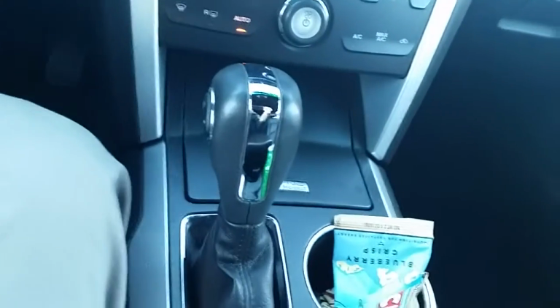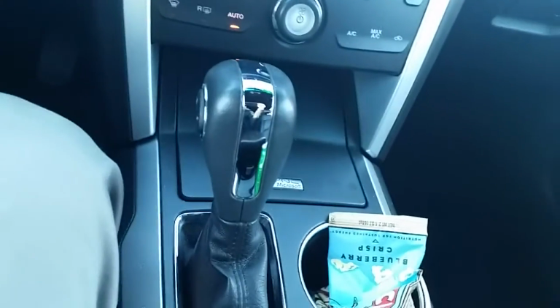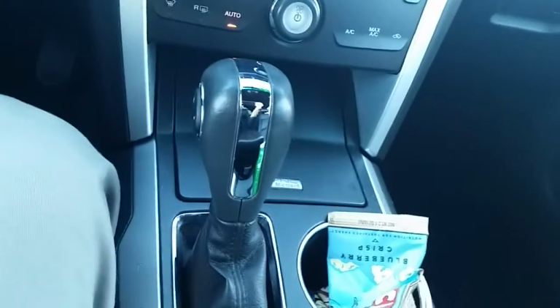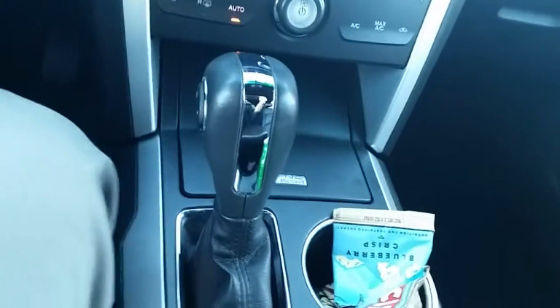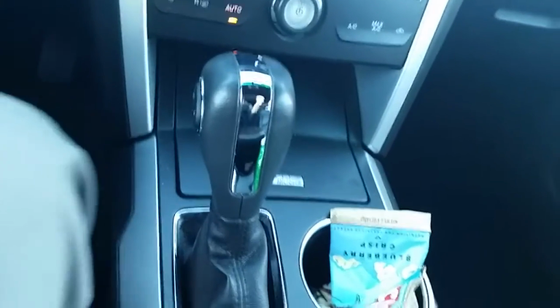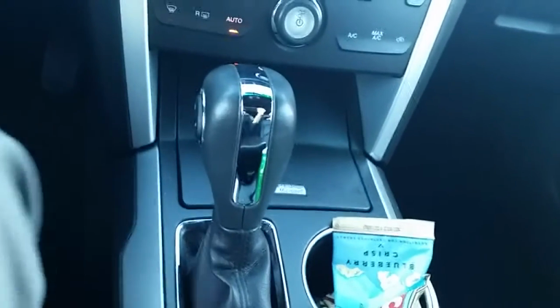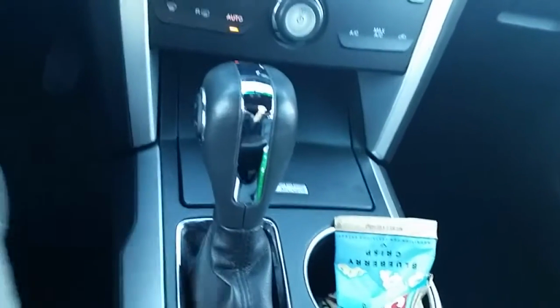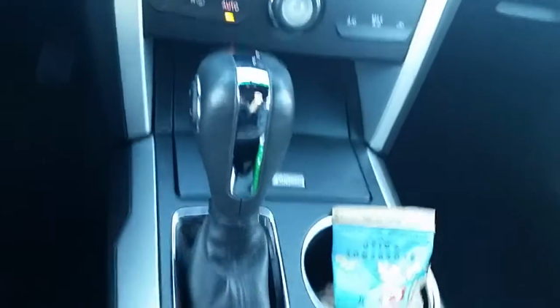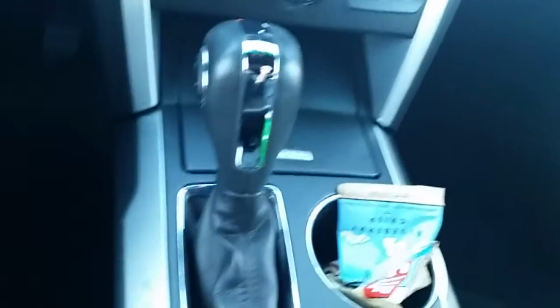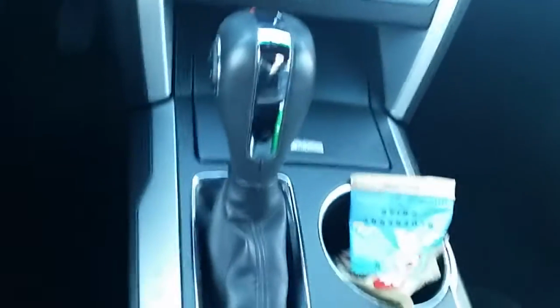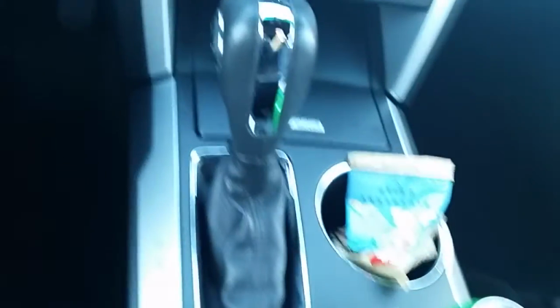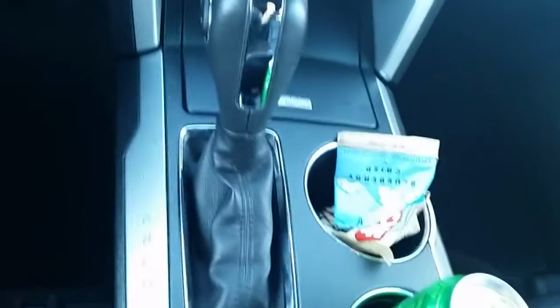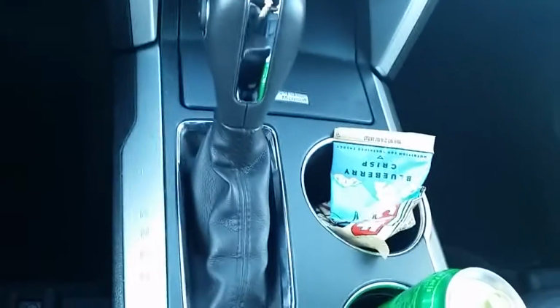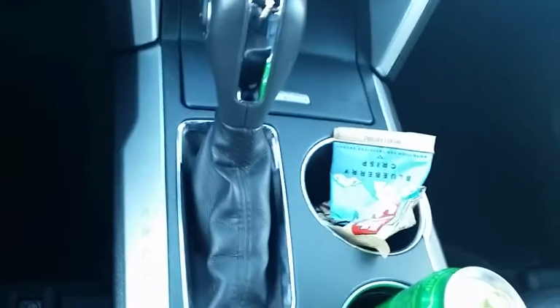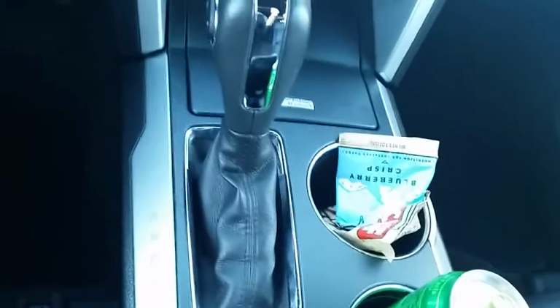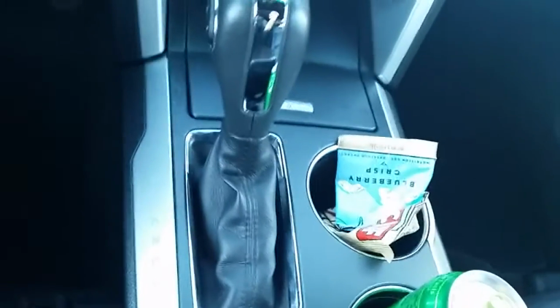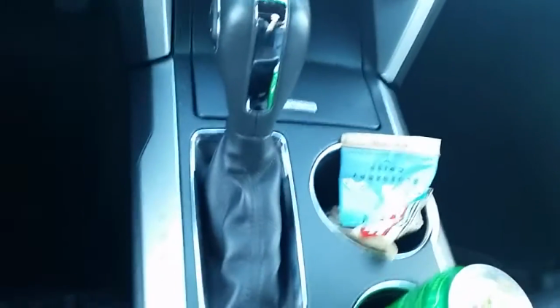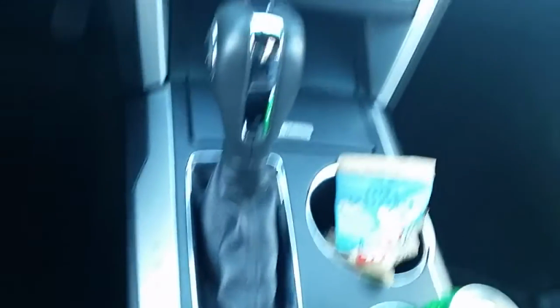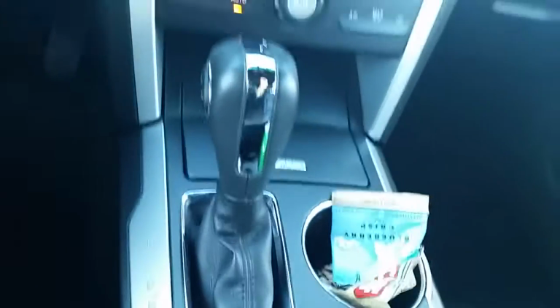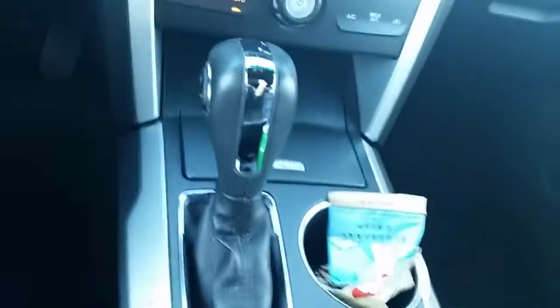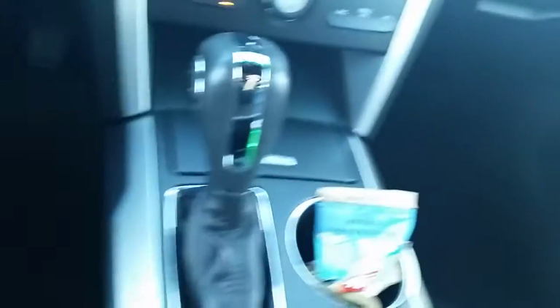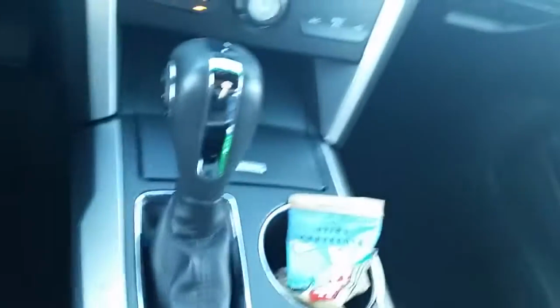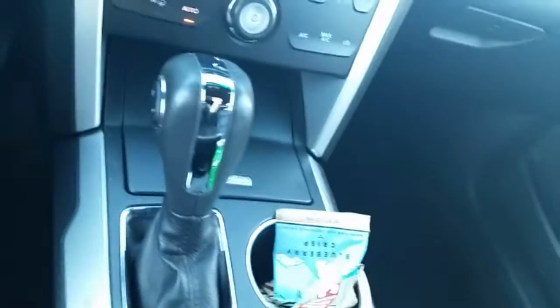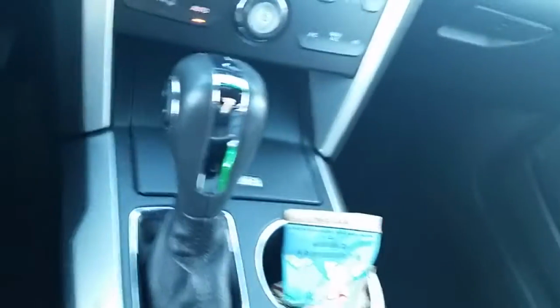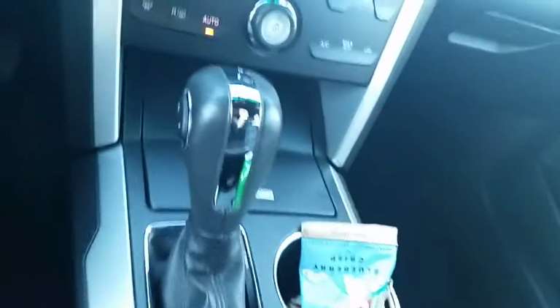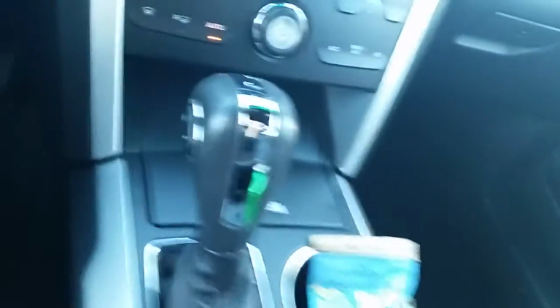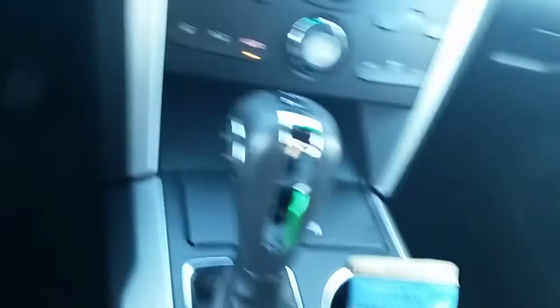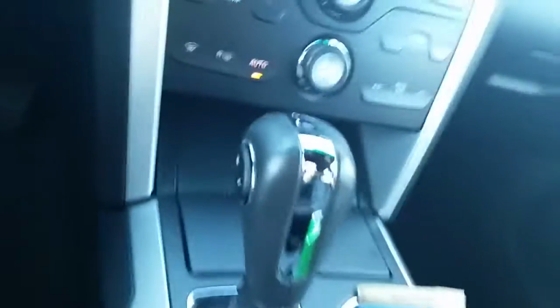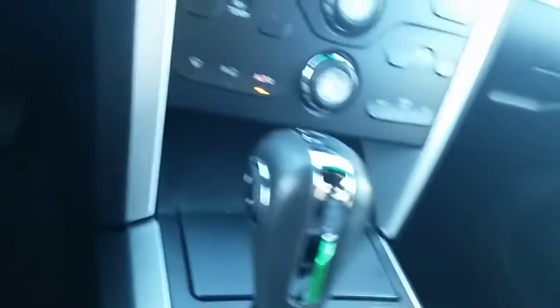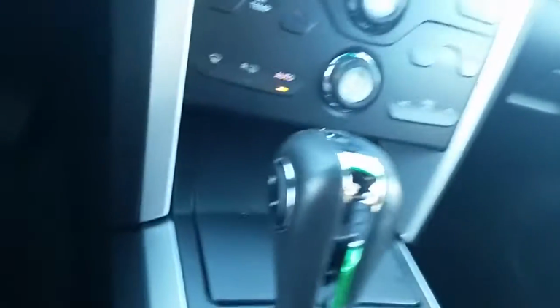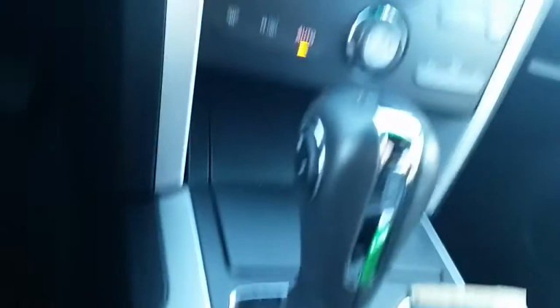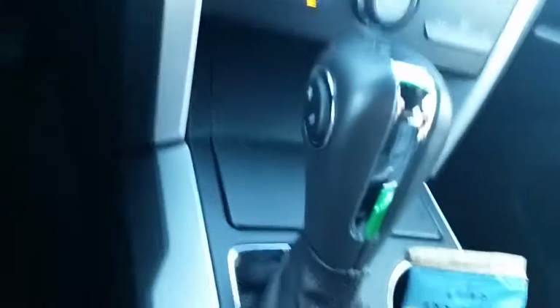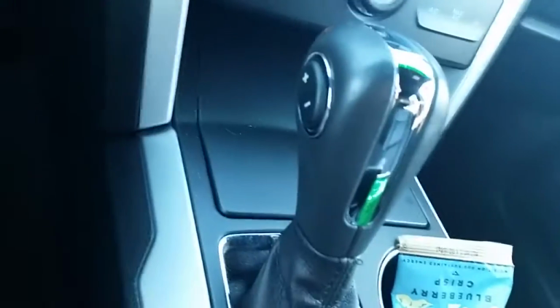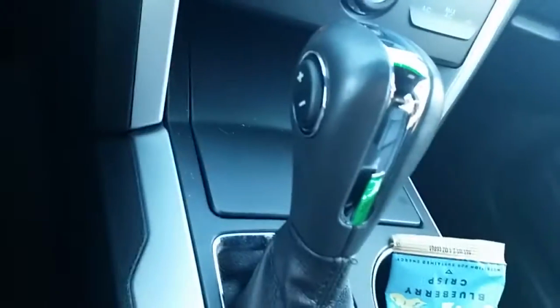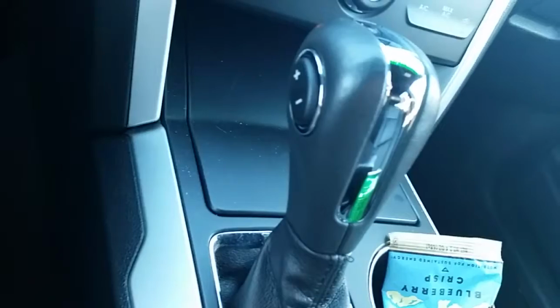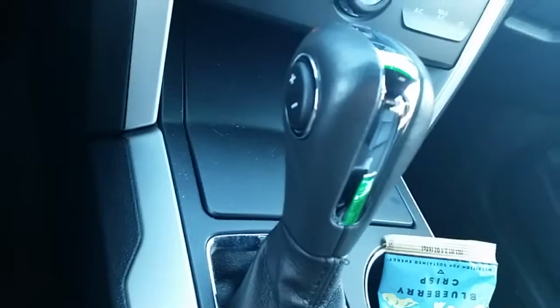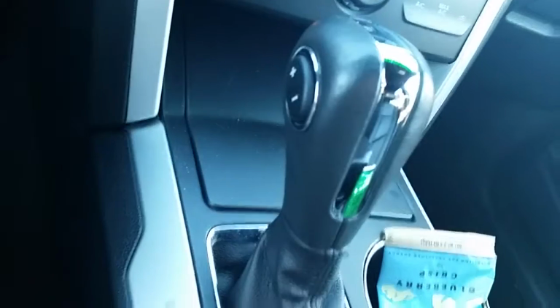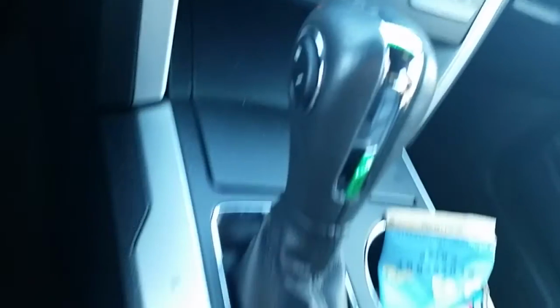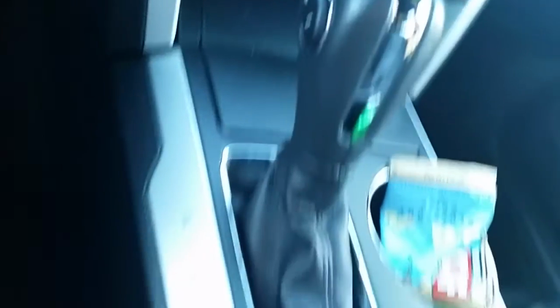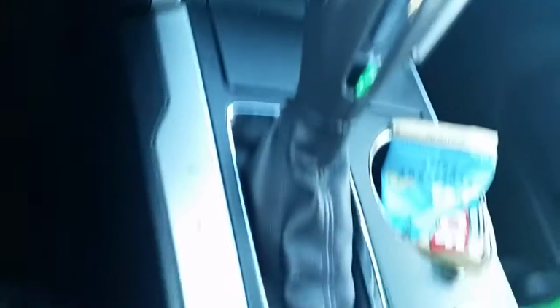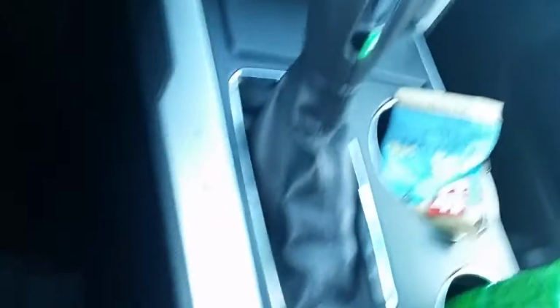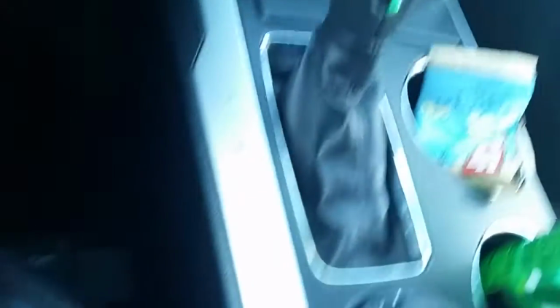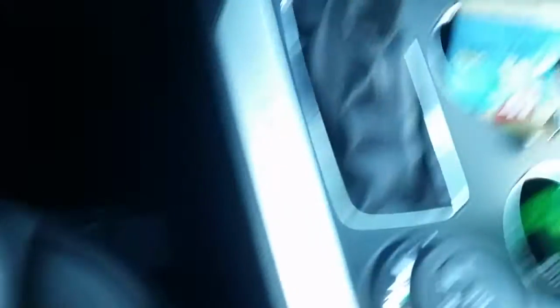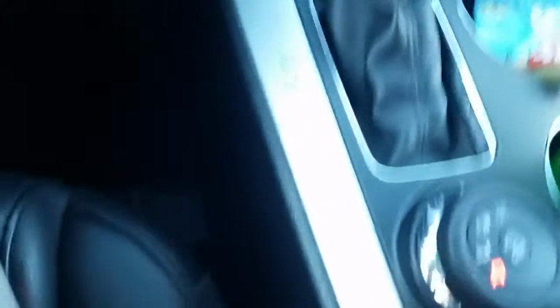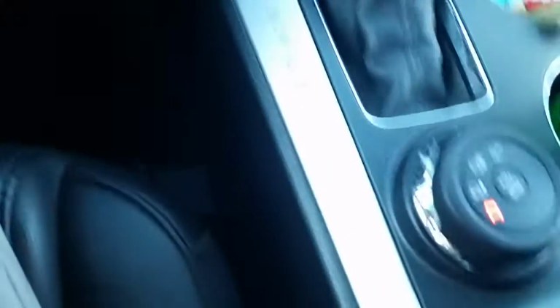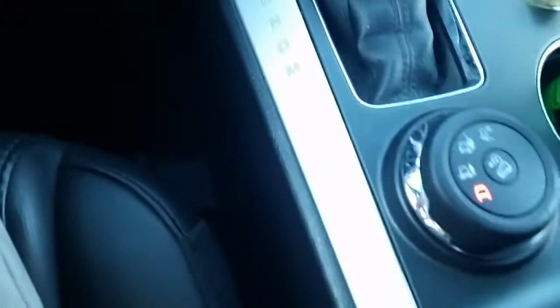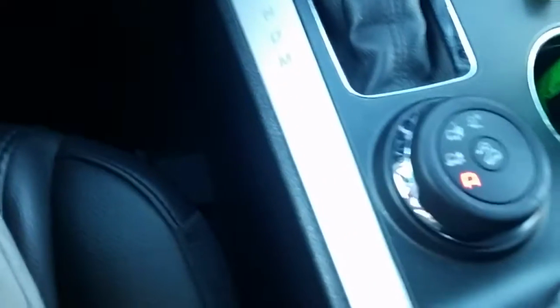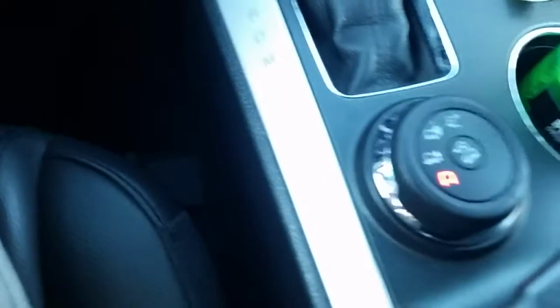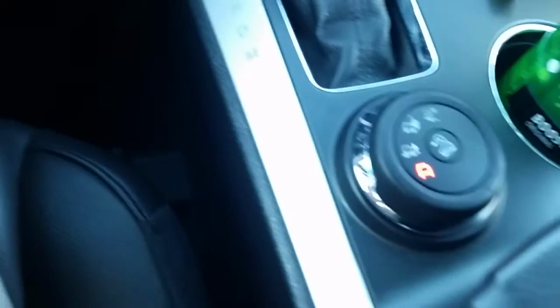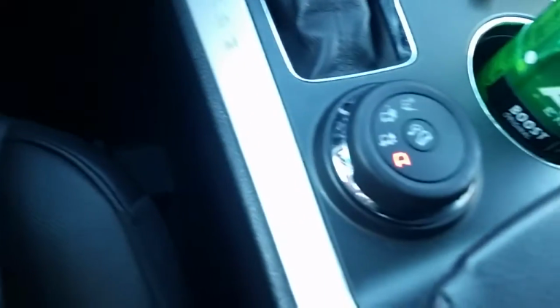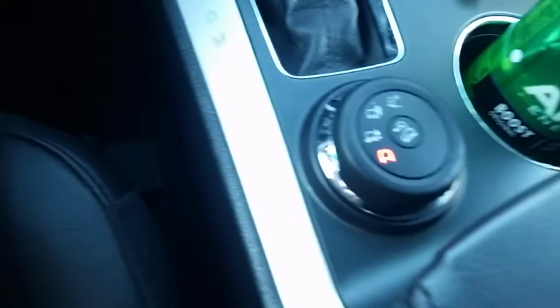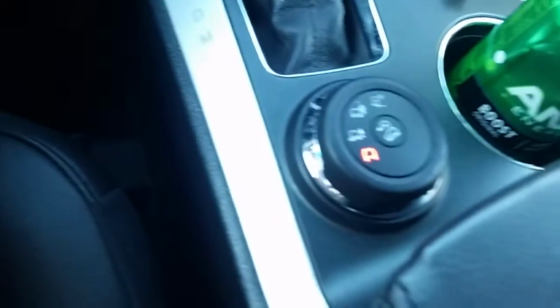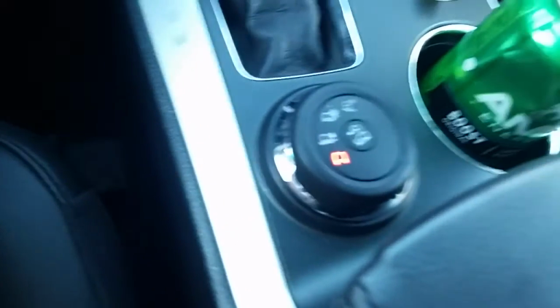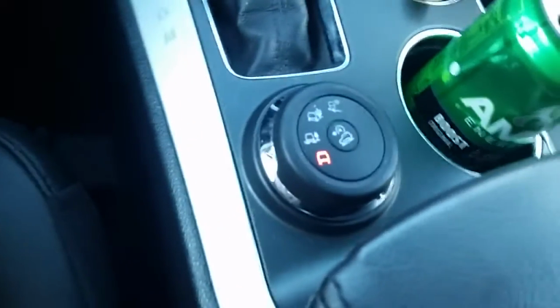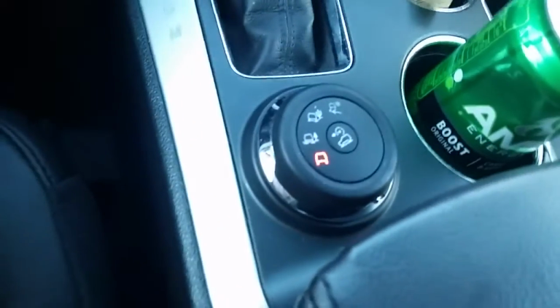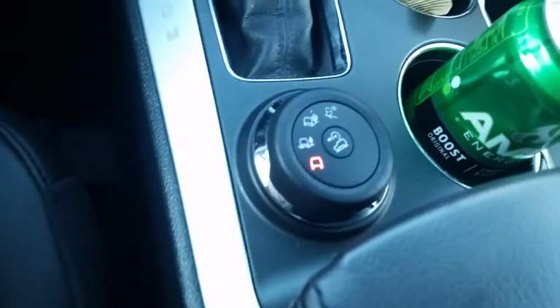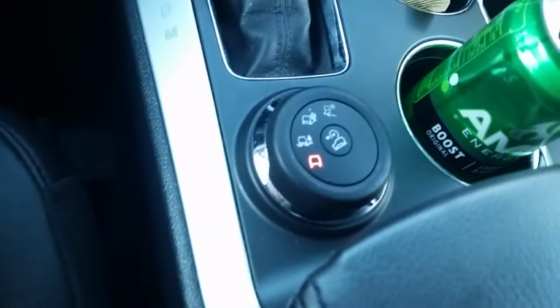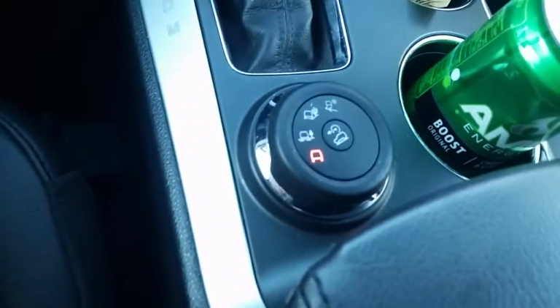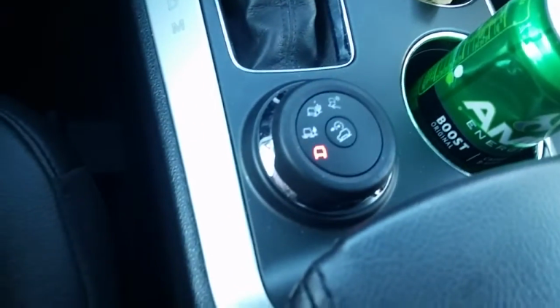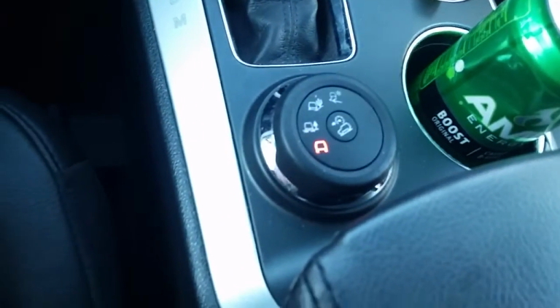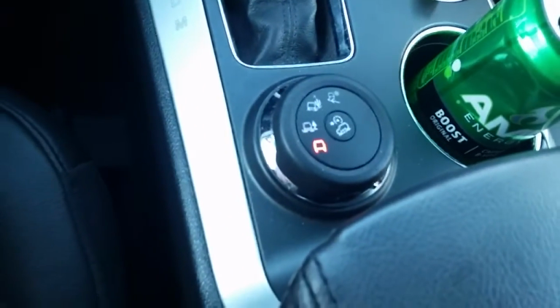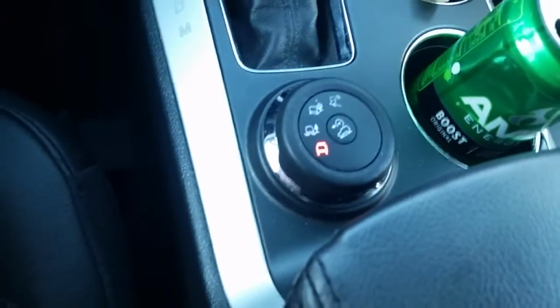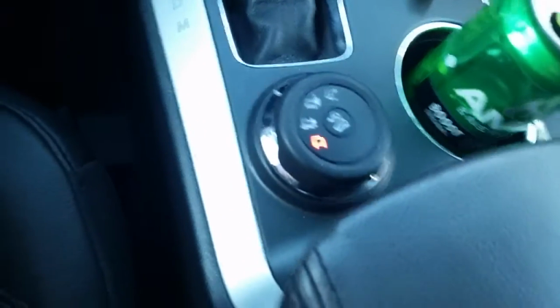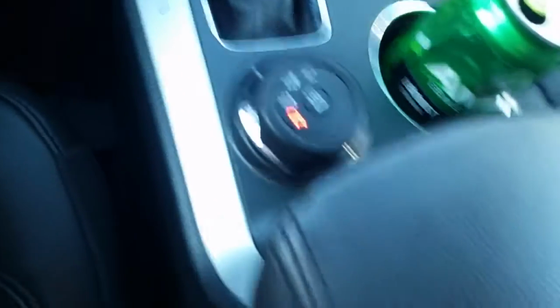We have our automatic shifter knob with our manual sport mode and all-terrain — another Ford exclusive.